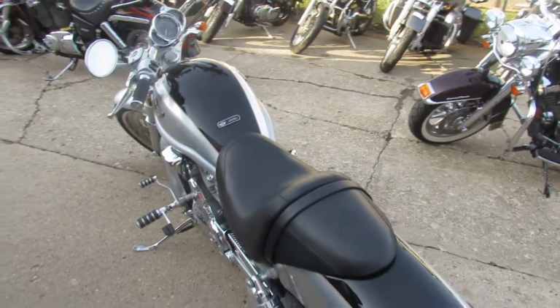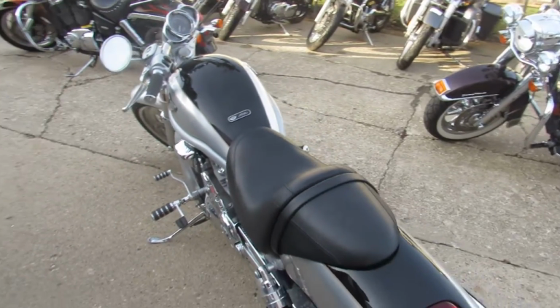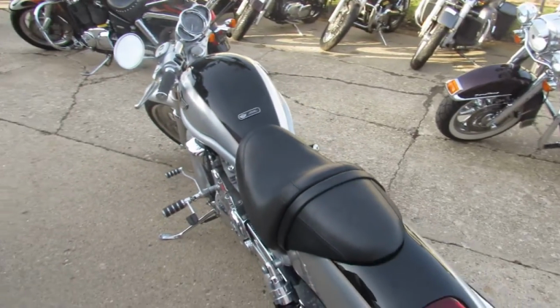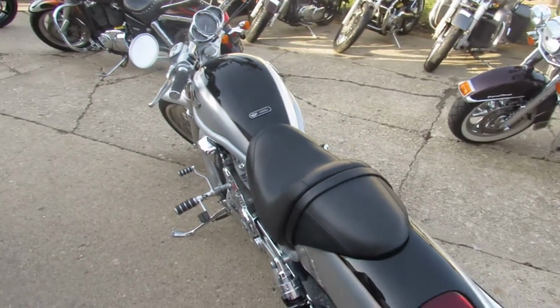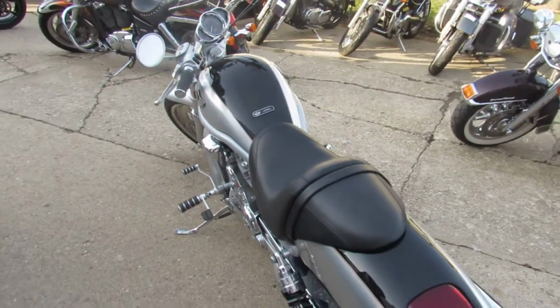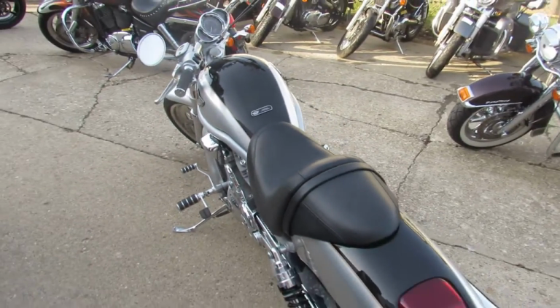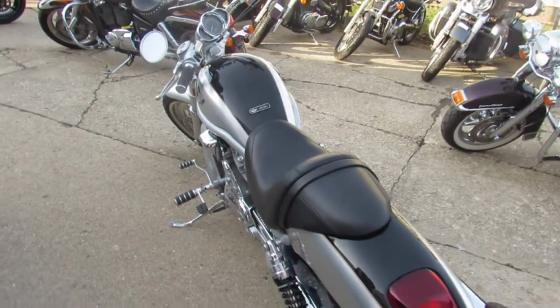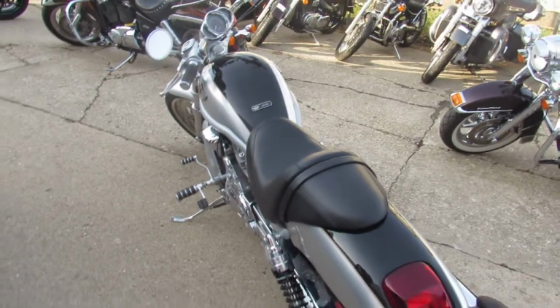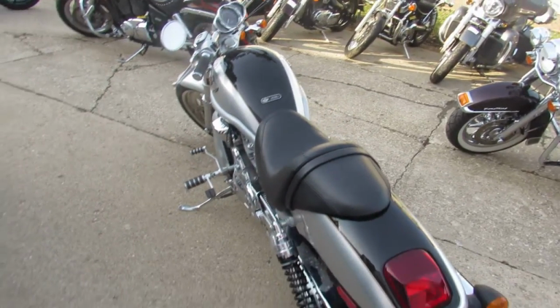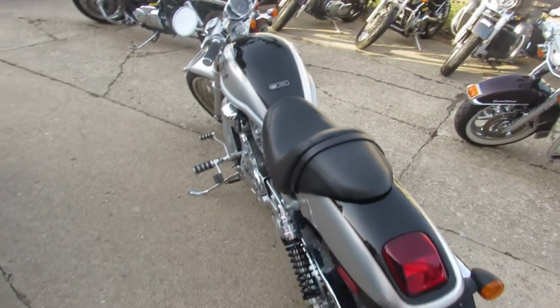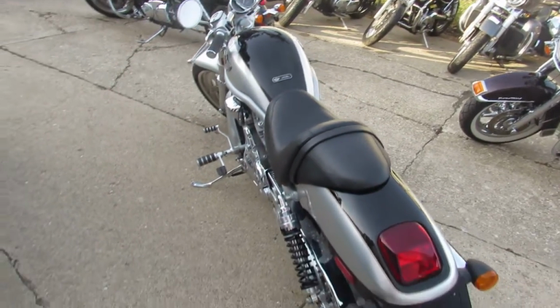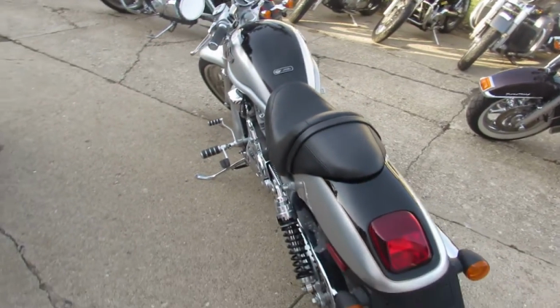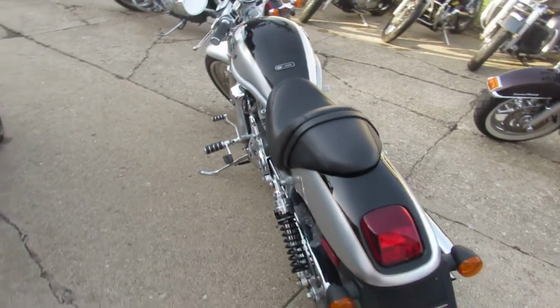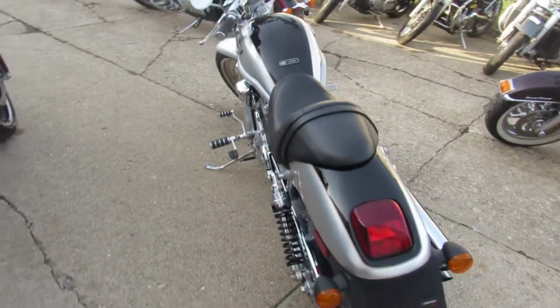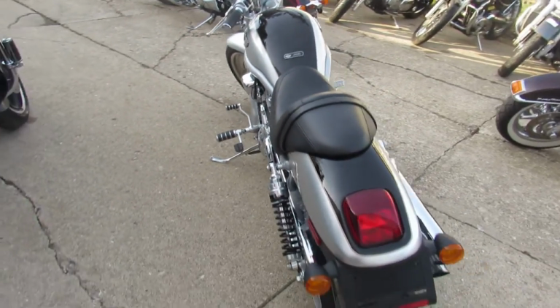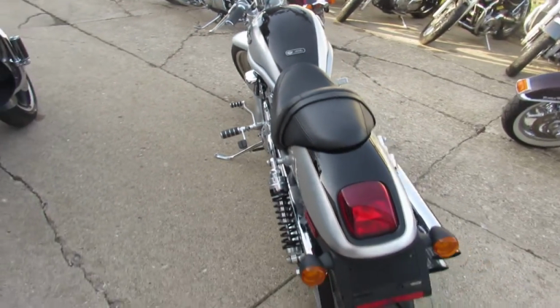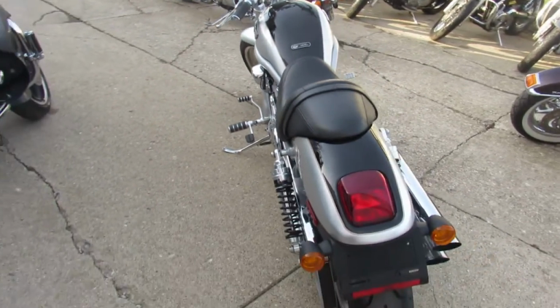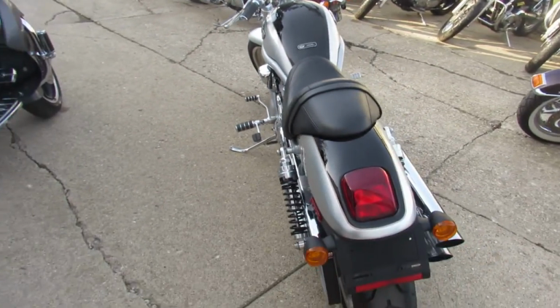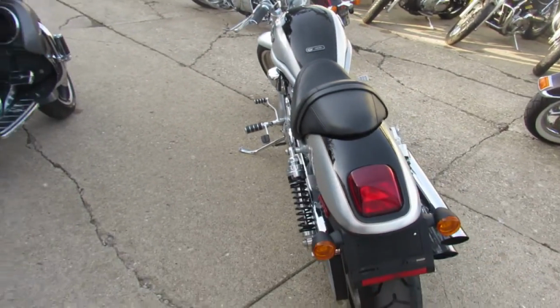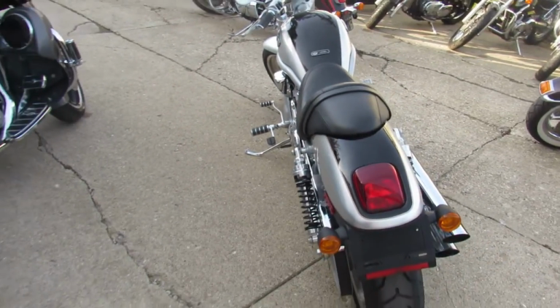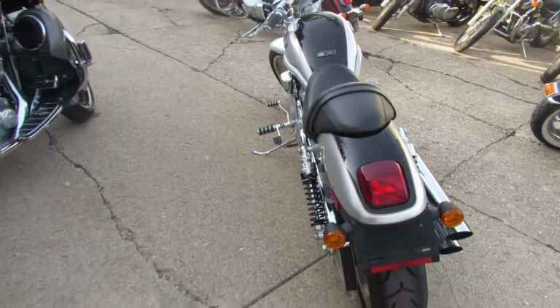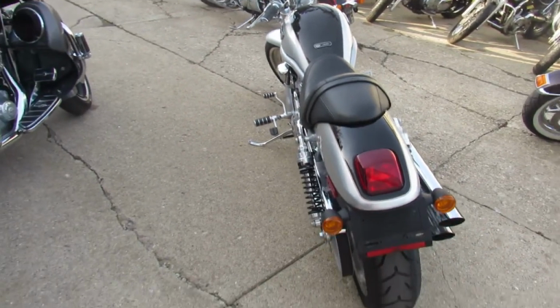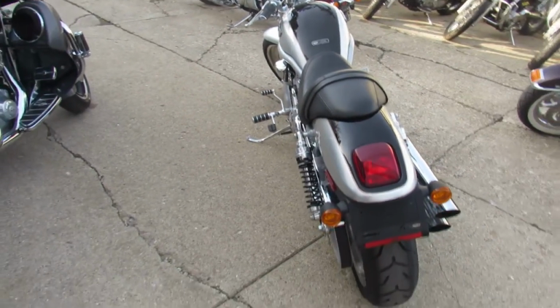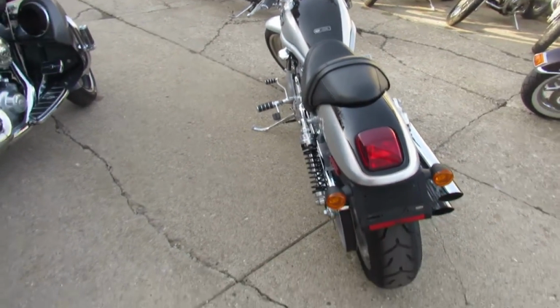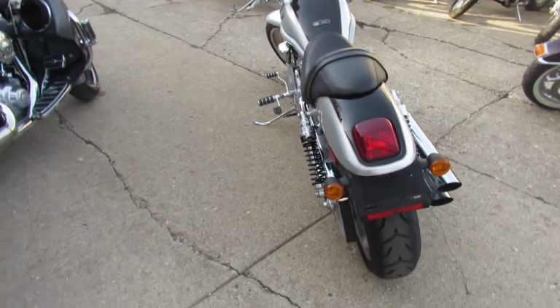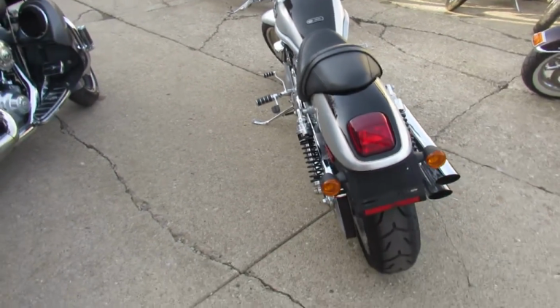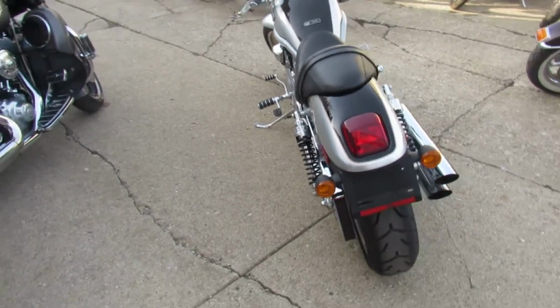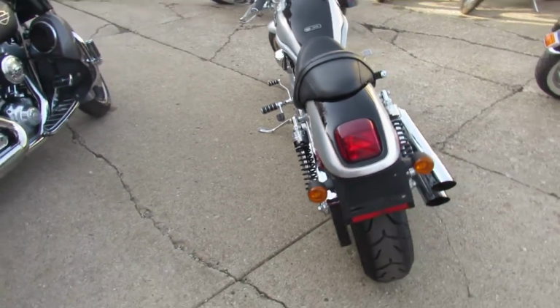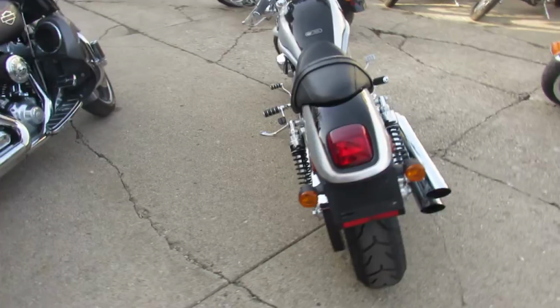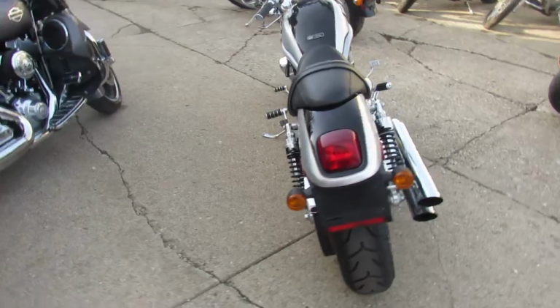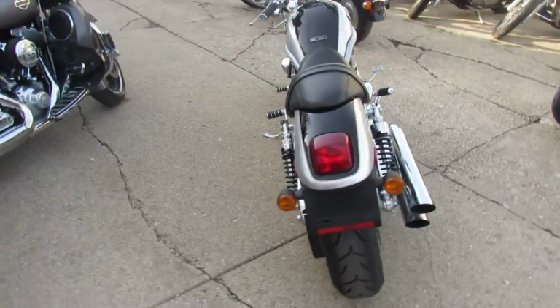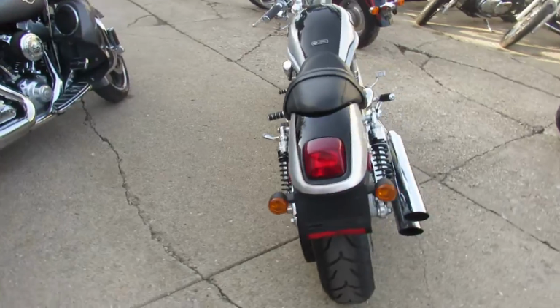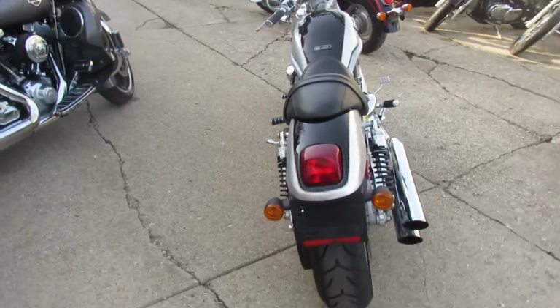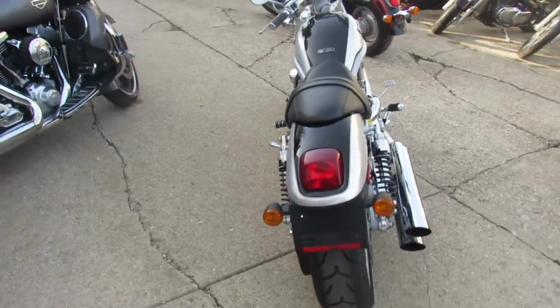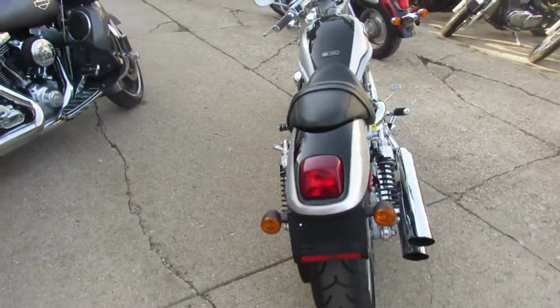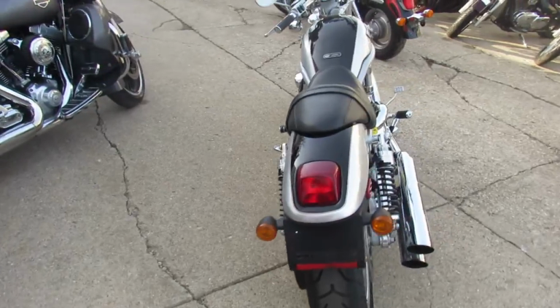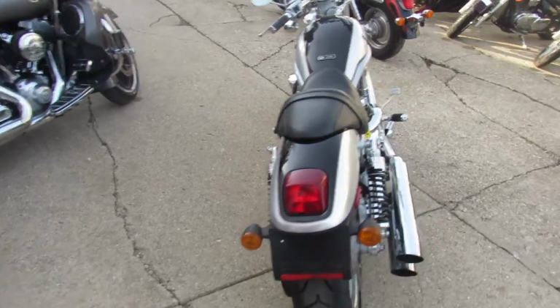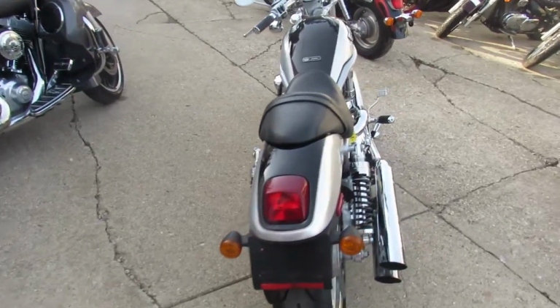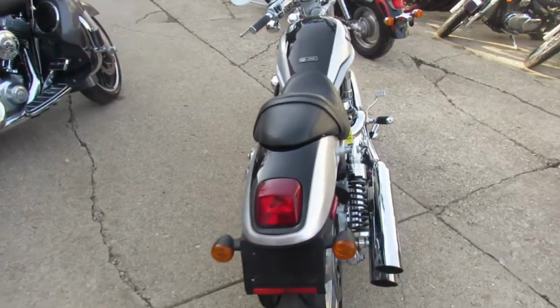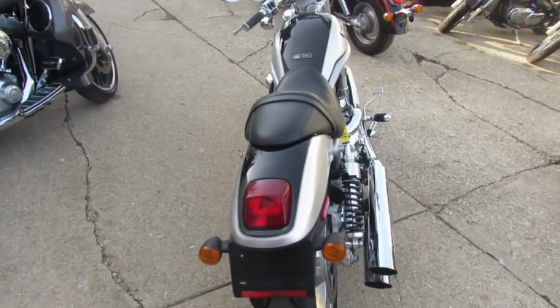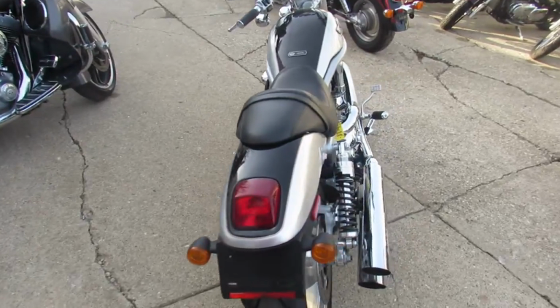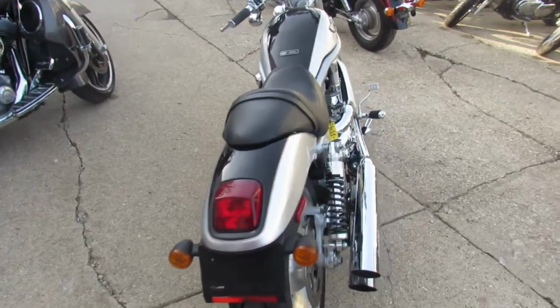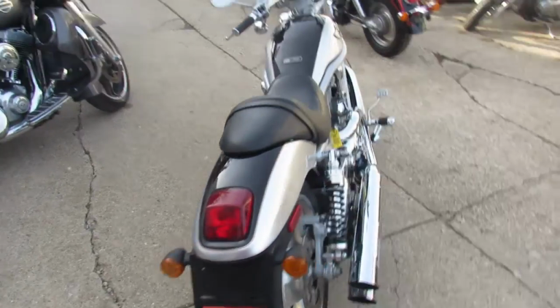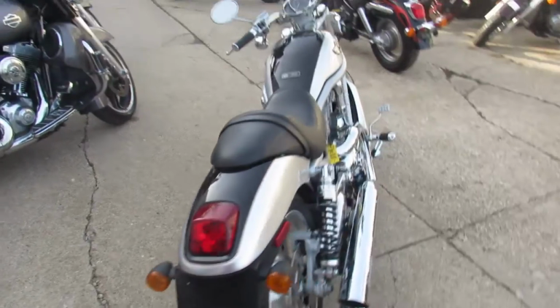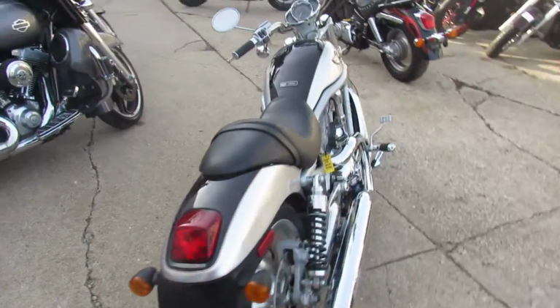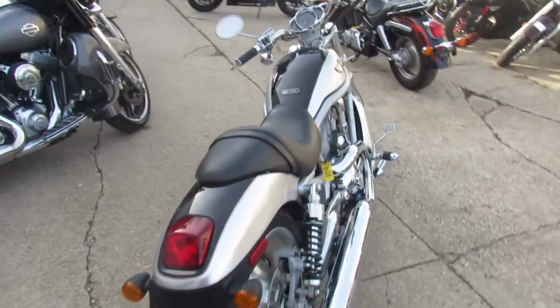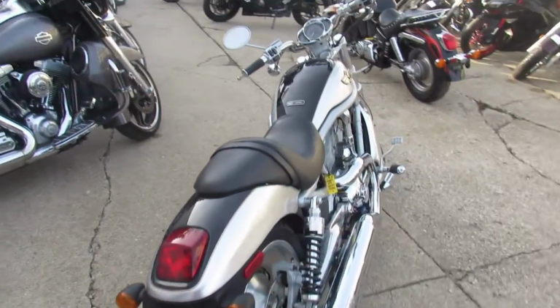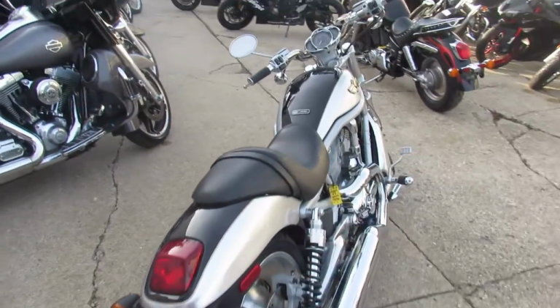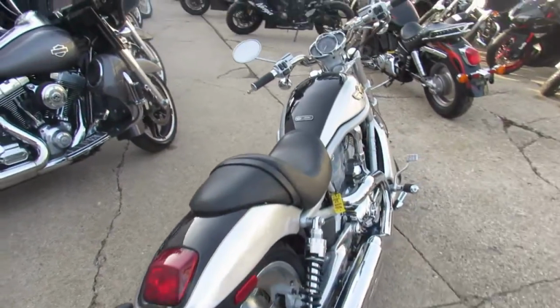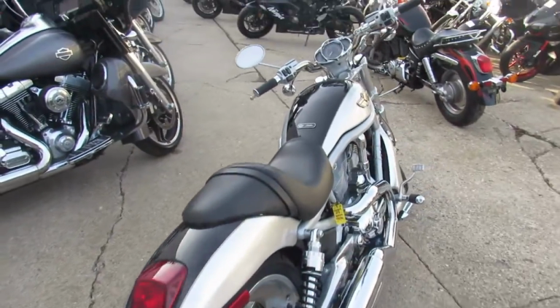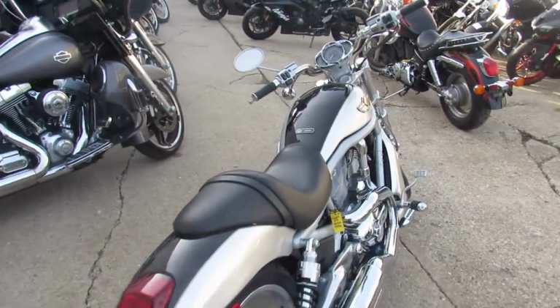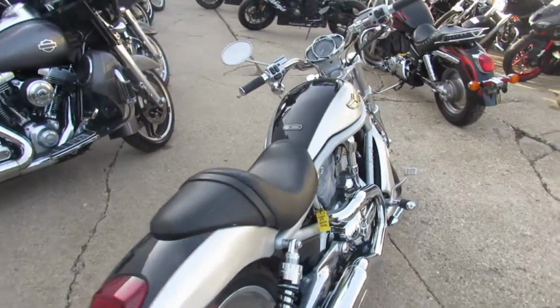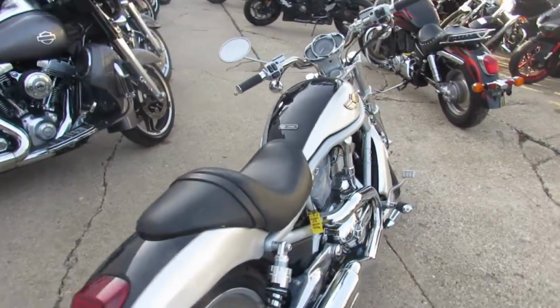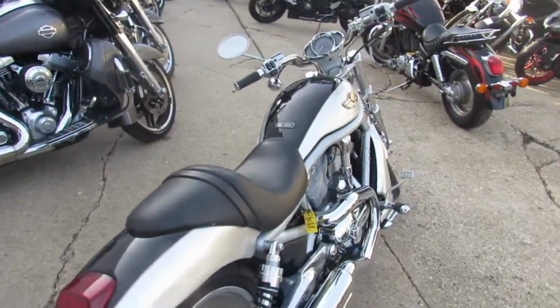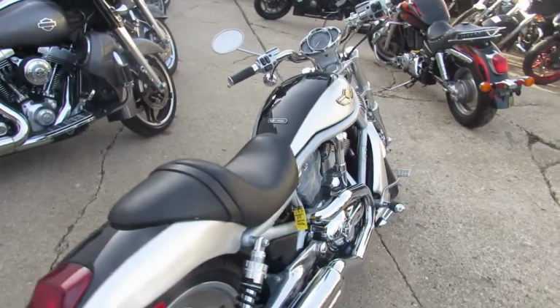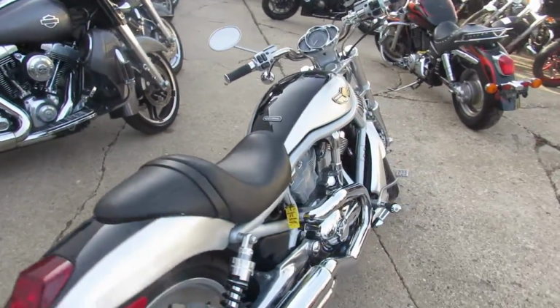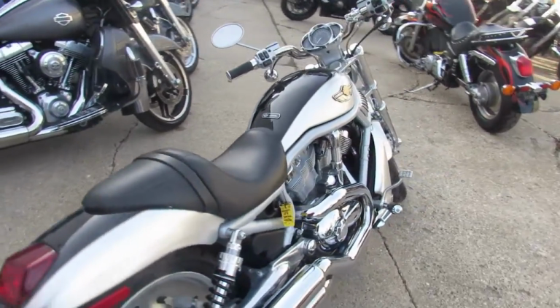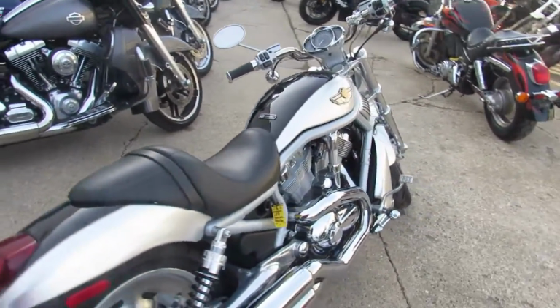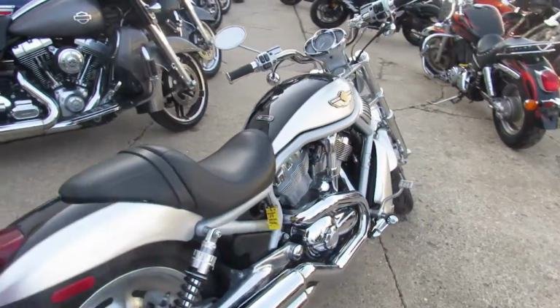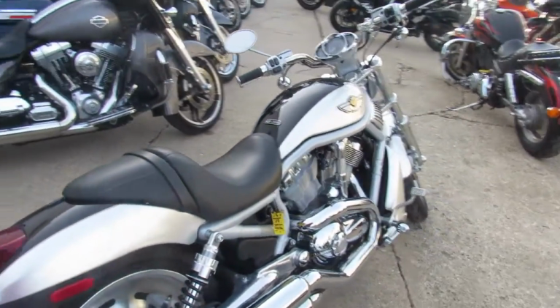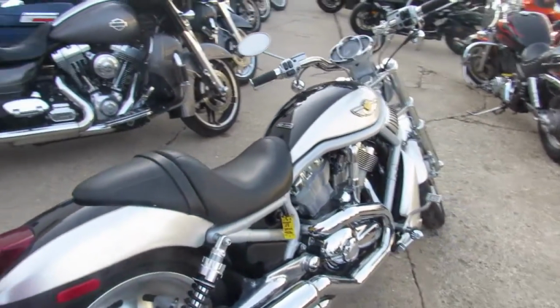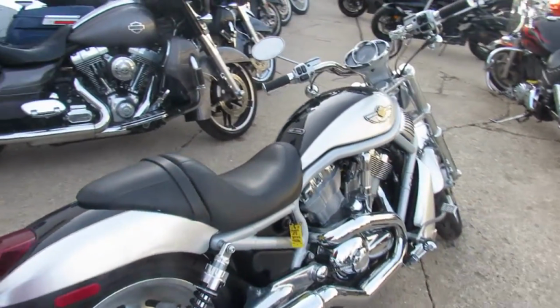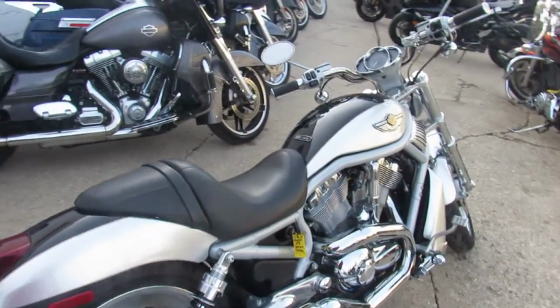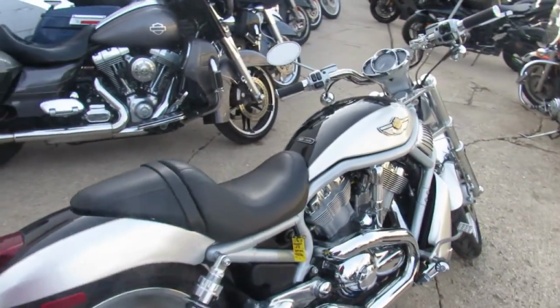It's all chromed up. It's got the Screaming Eagle exhaust. Just been serviced at the dealership and inspected. All the fluids have been changed. It's certified and ready to ride.